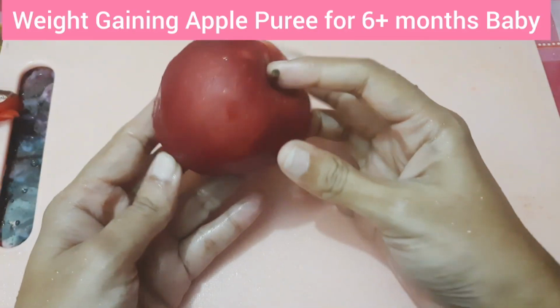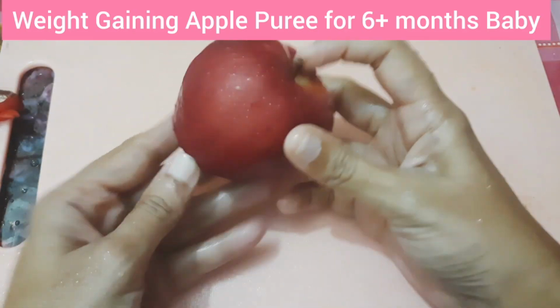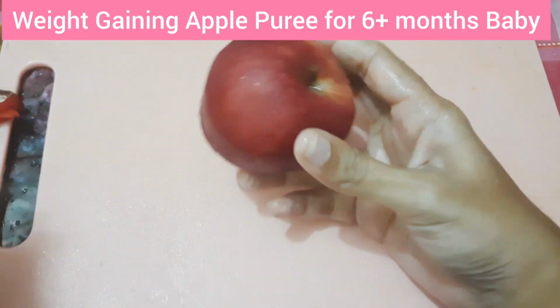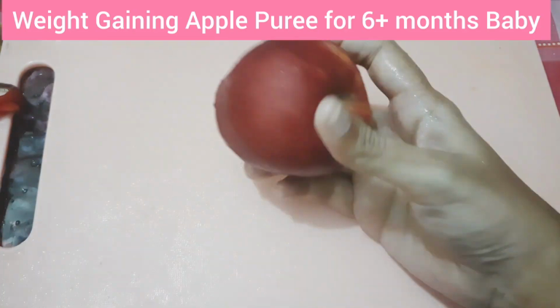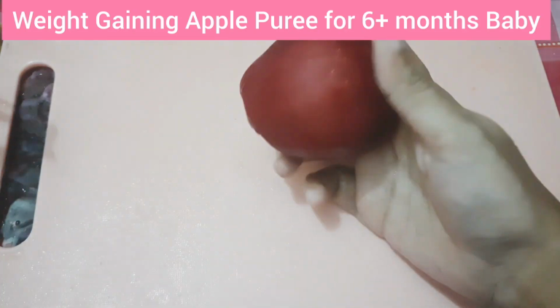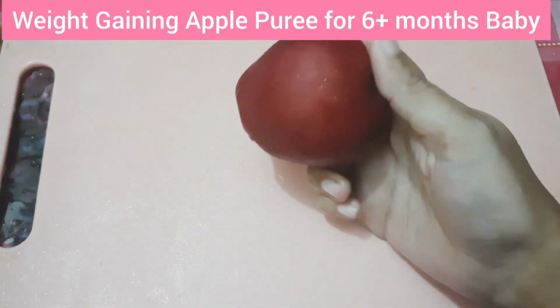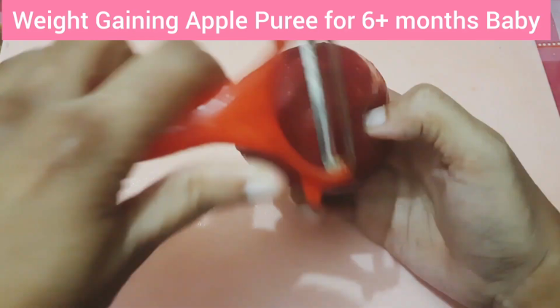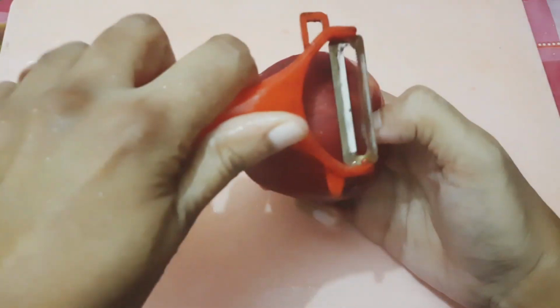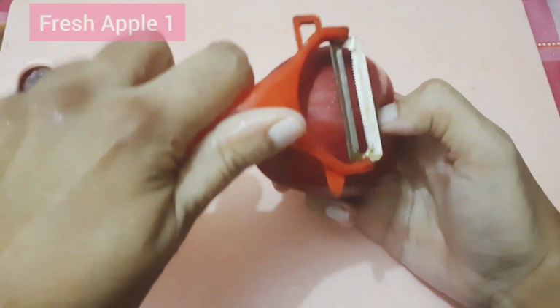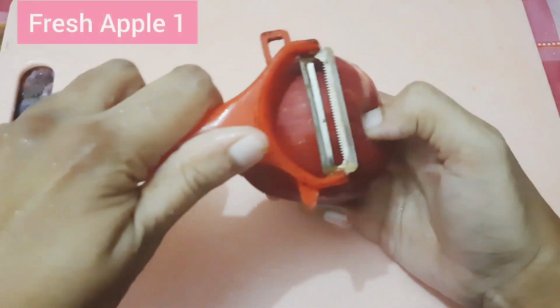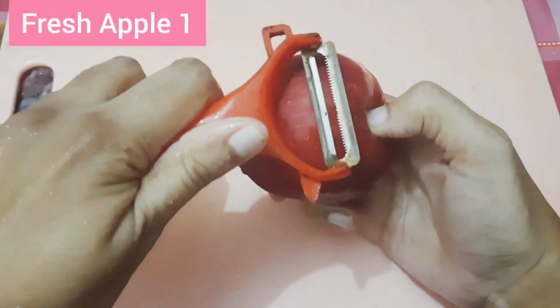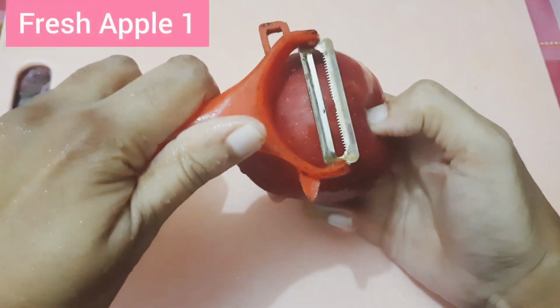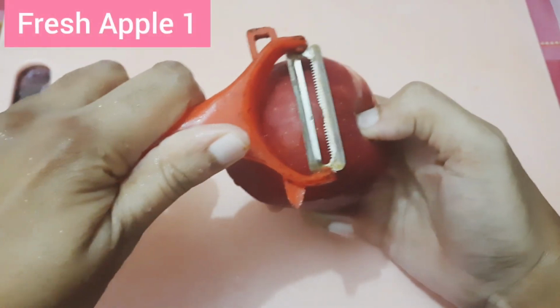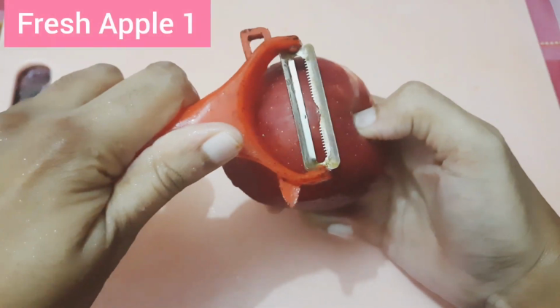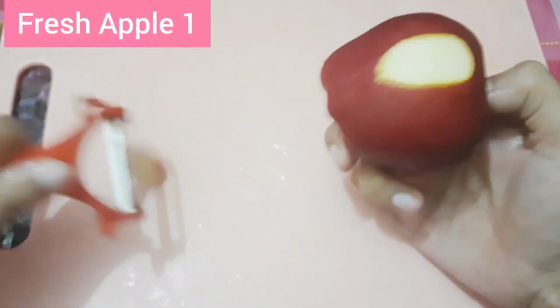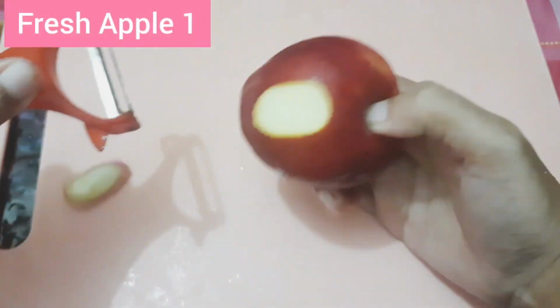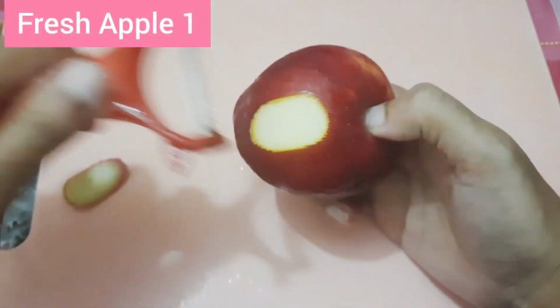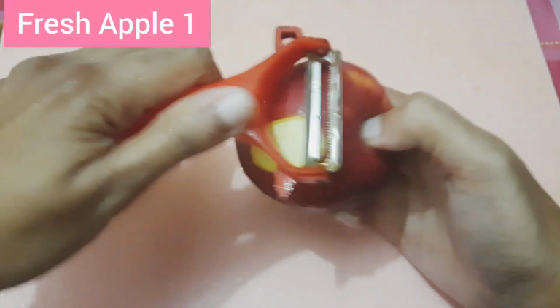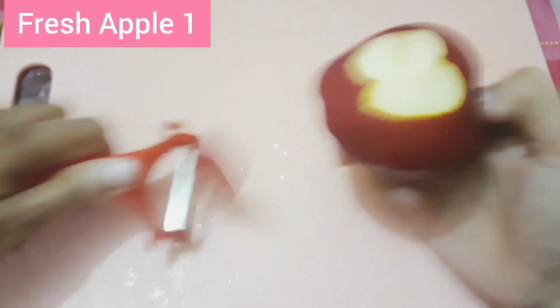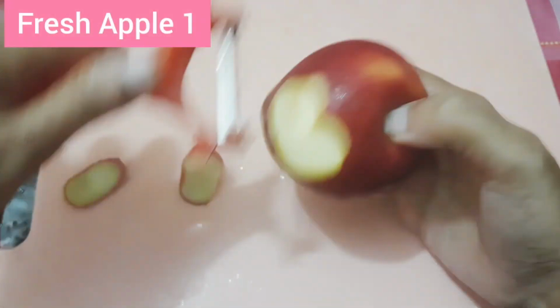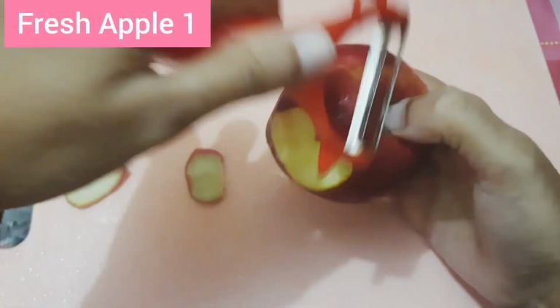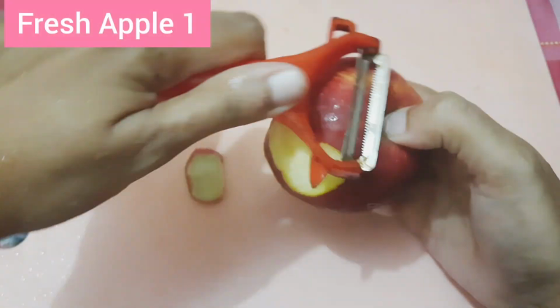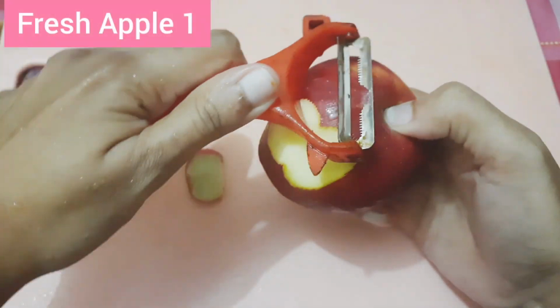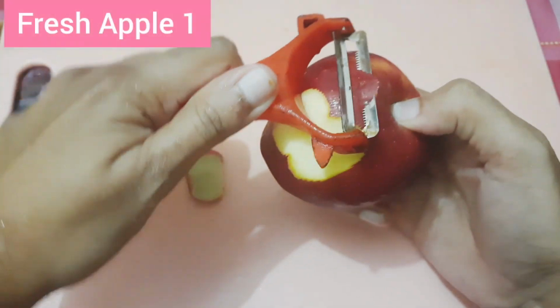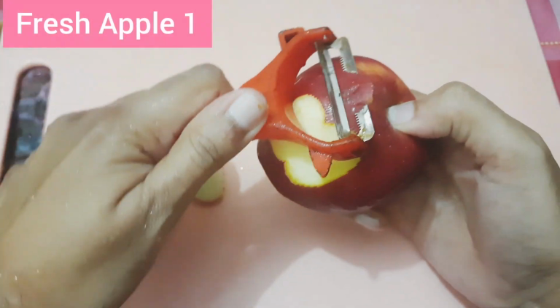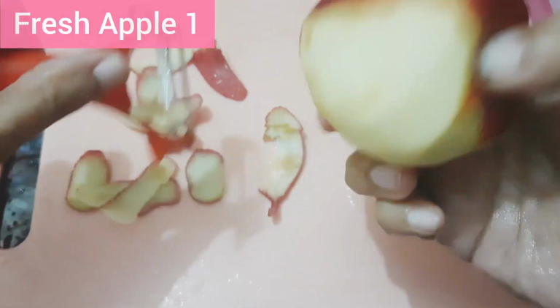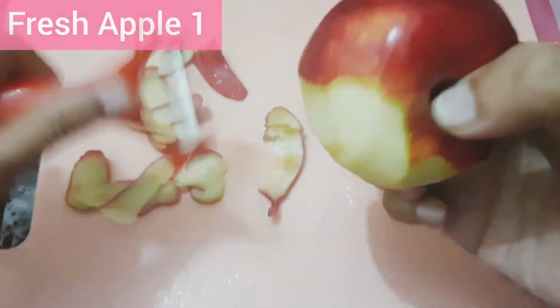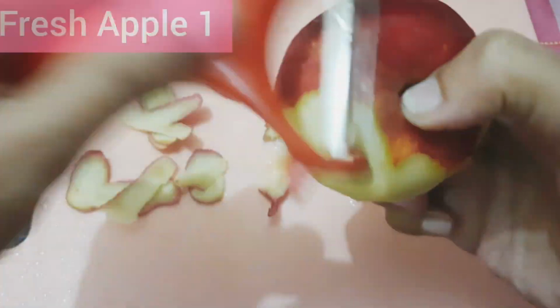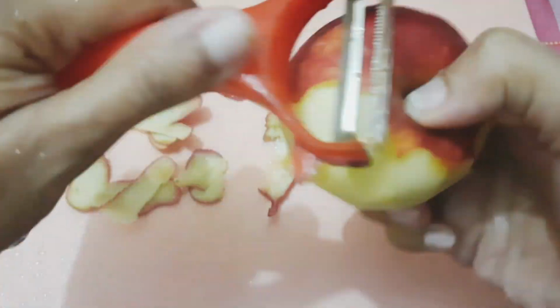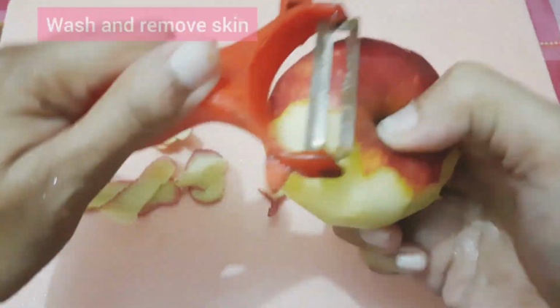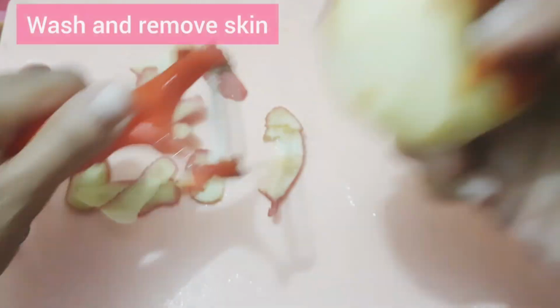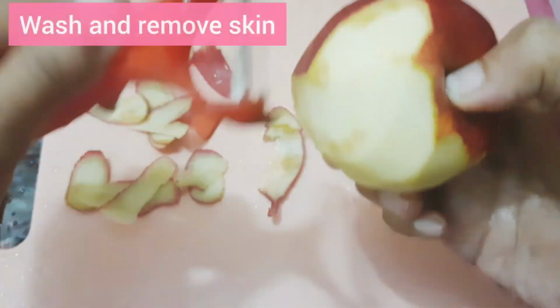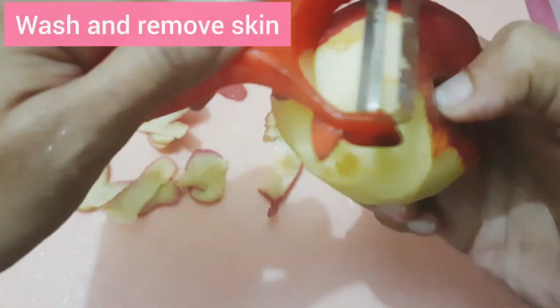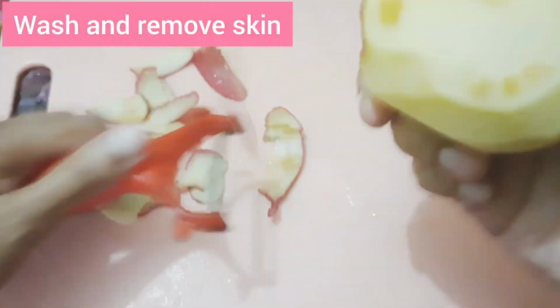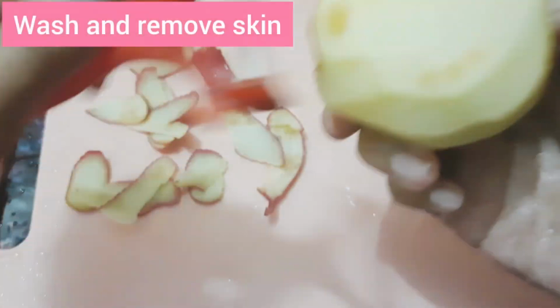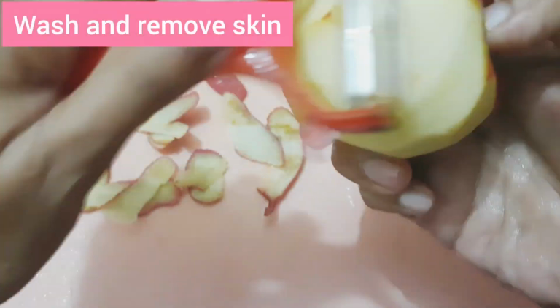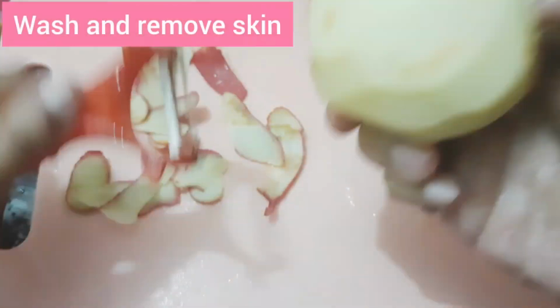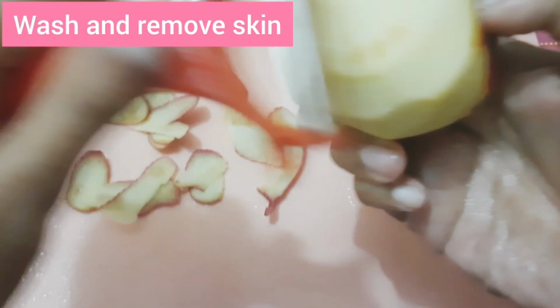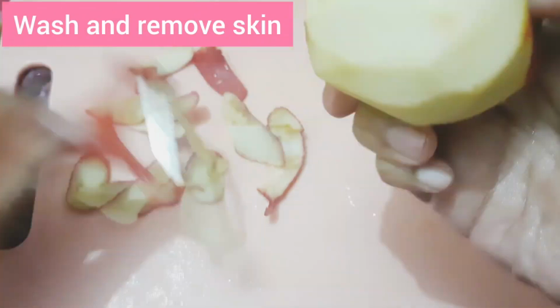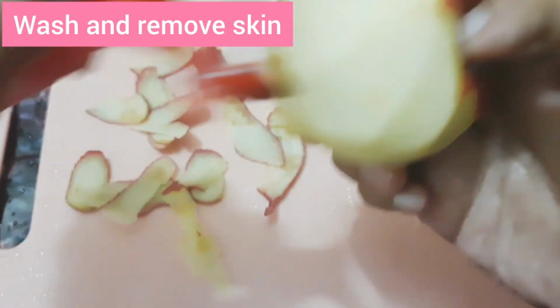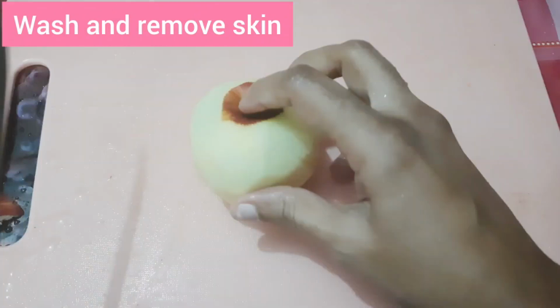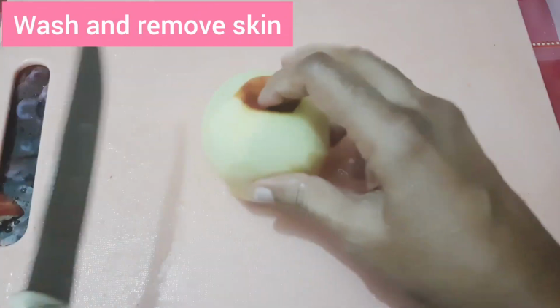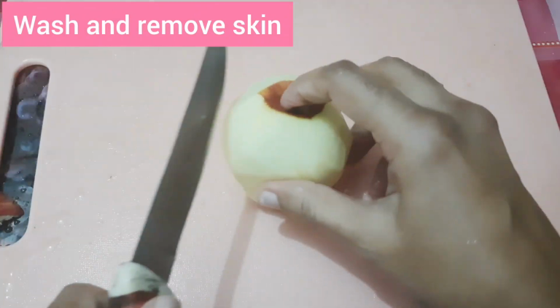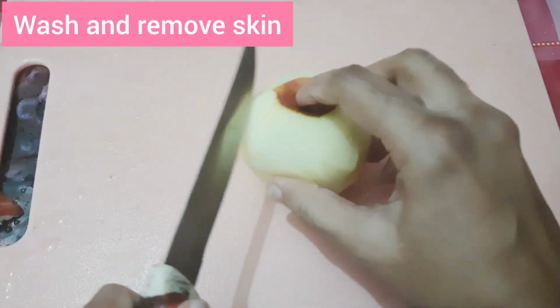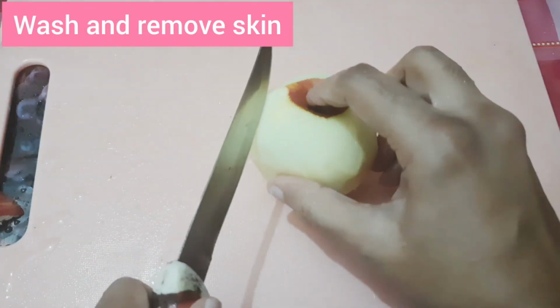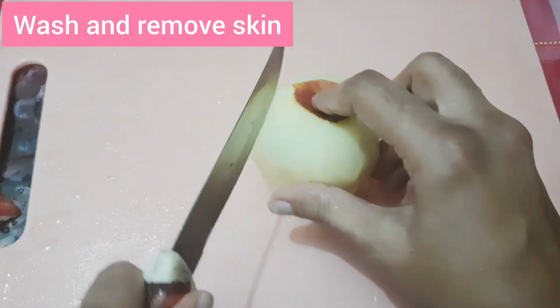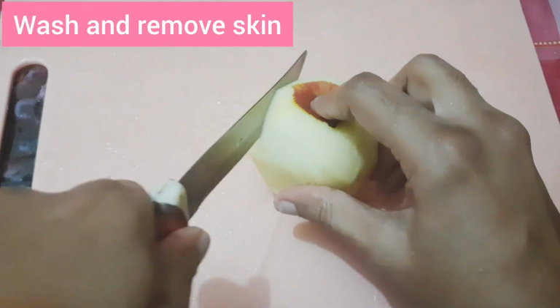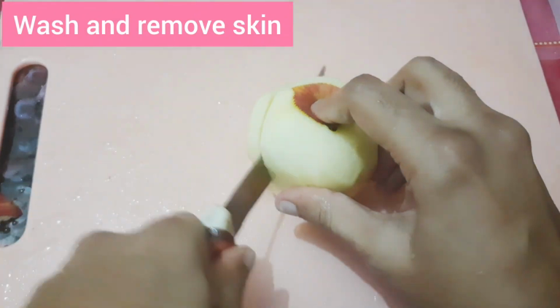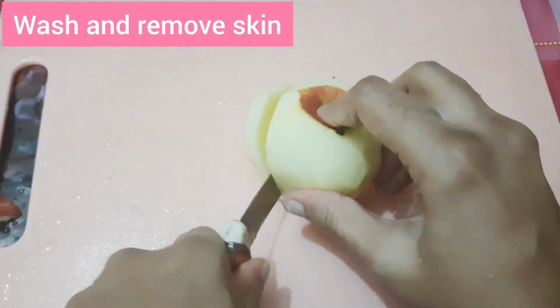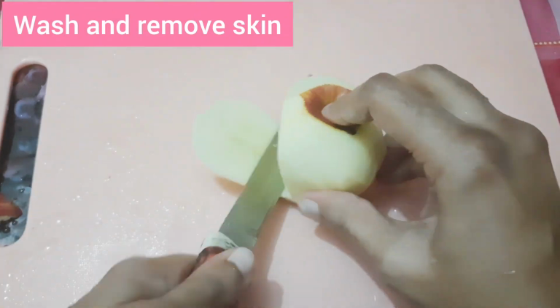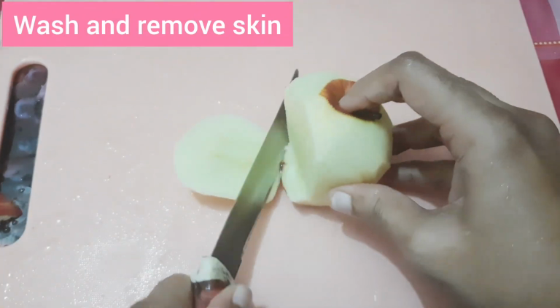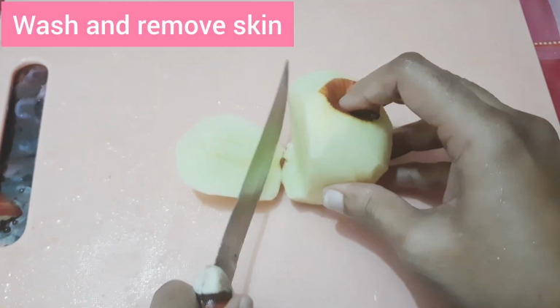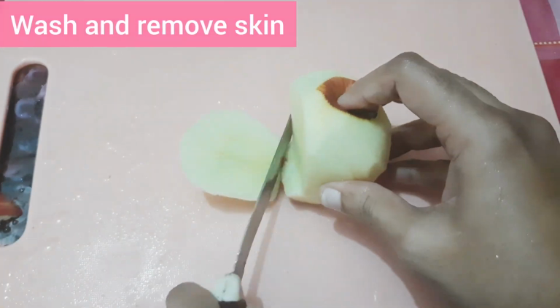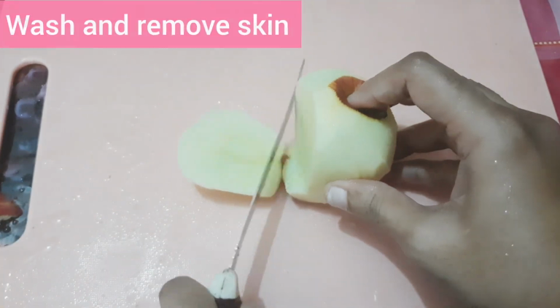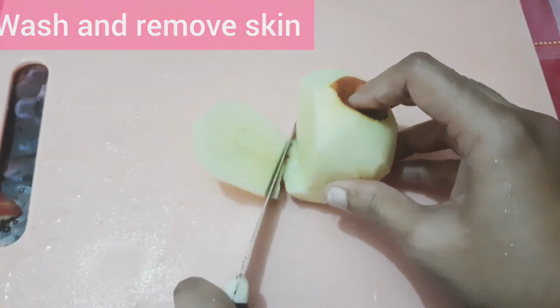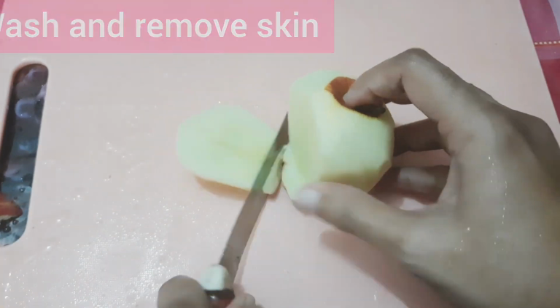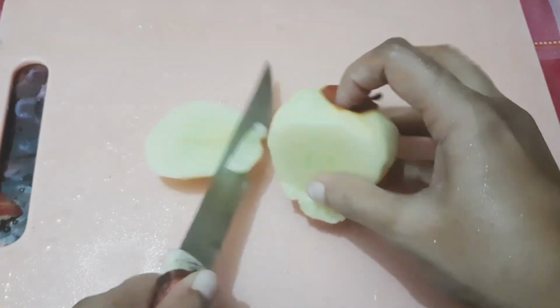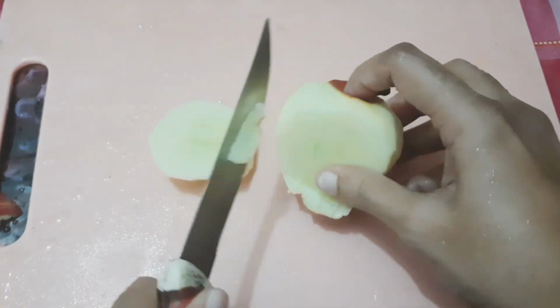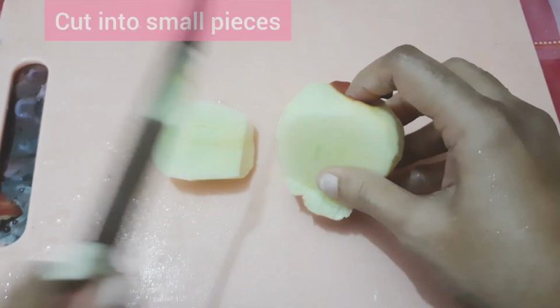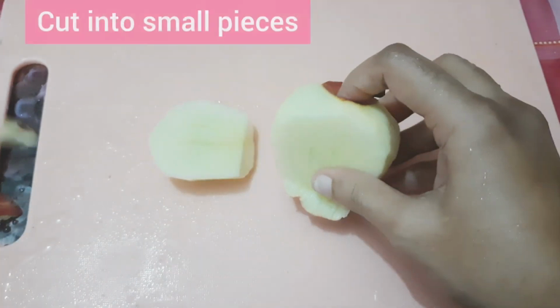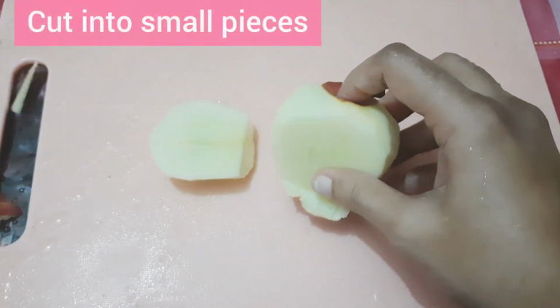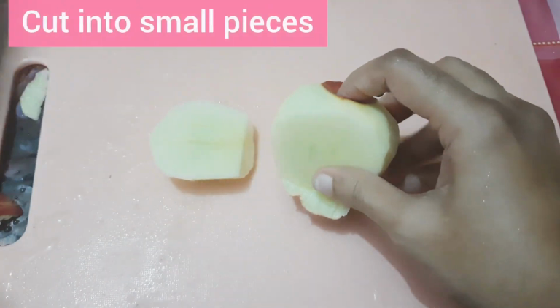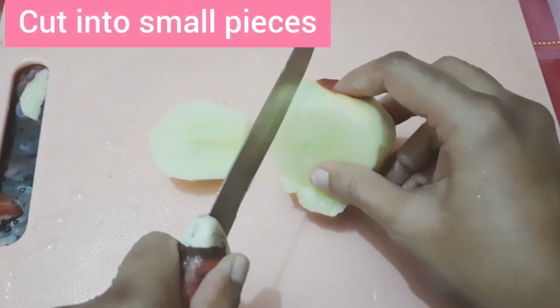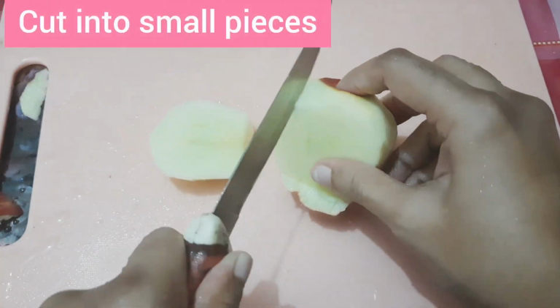First, wash the skin and remove the apple peel. Then cut it into small pieces.